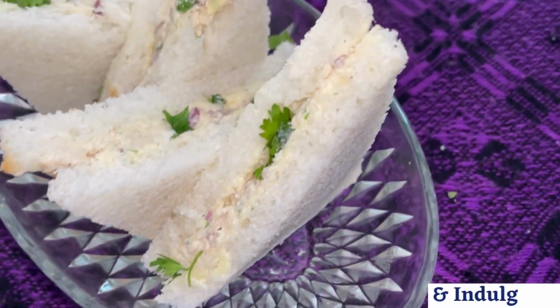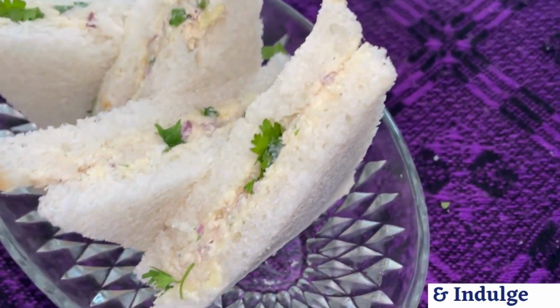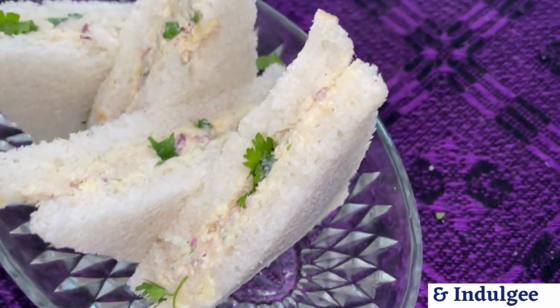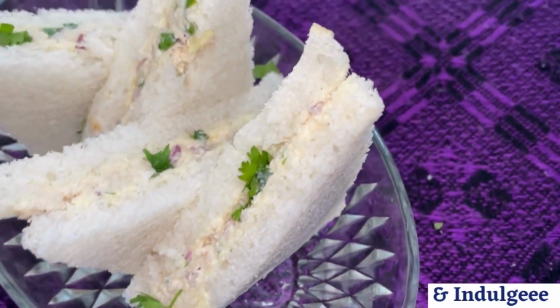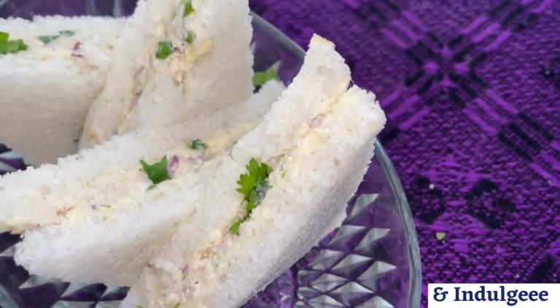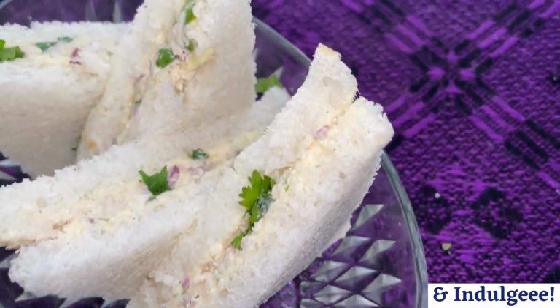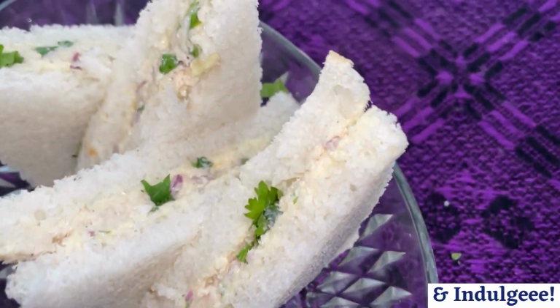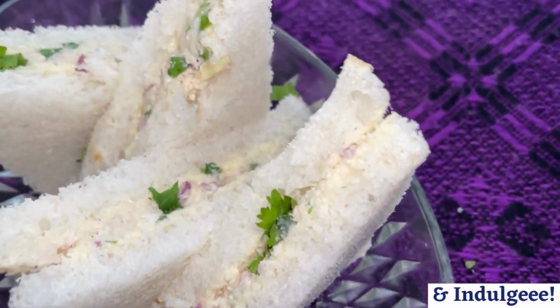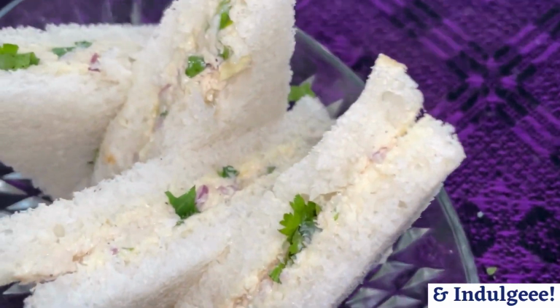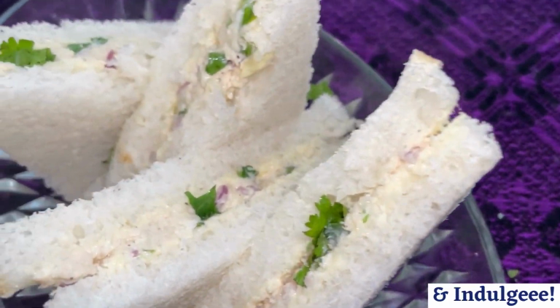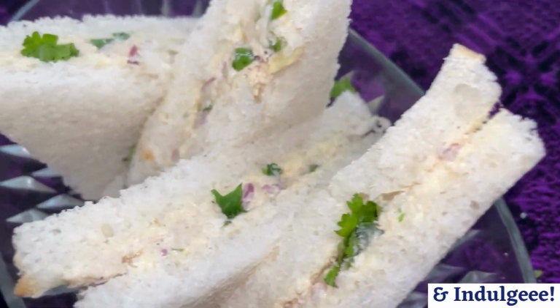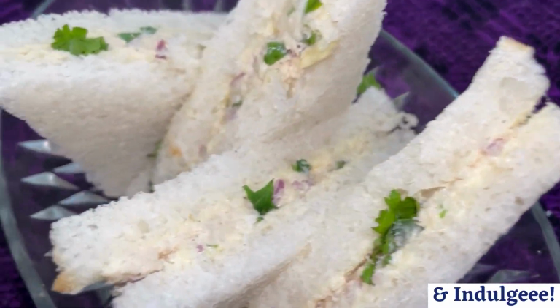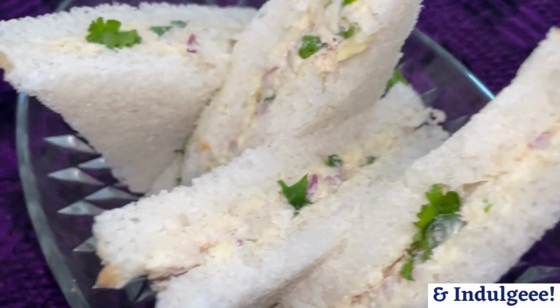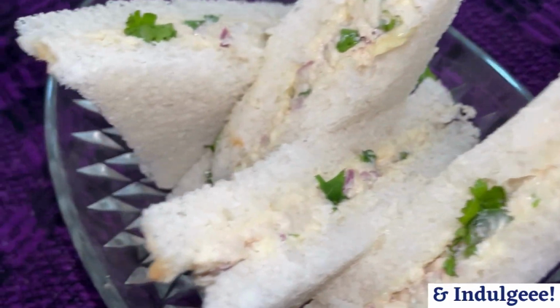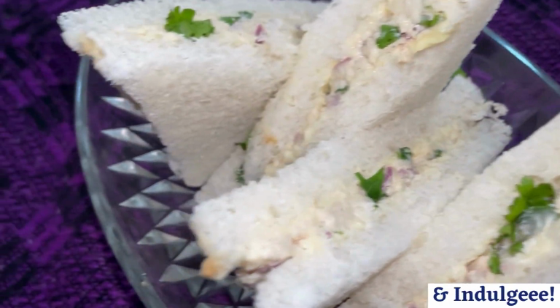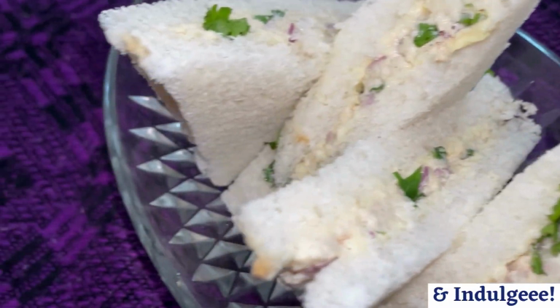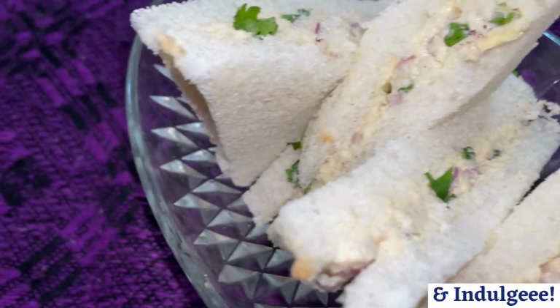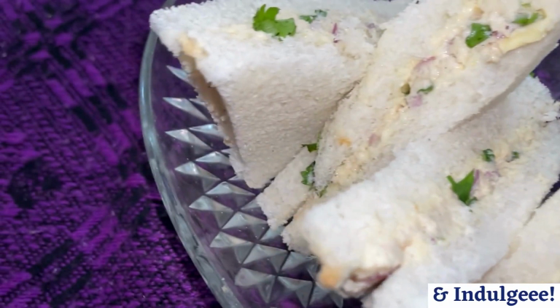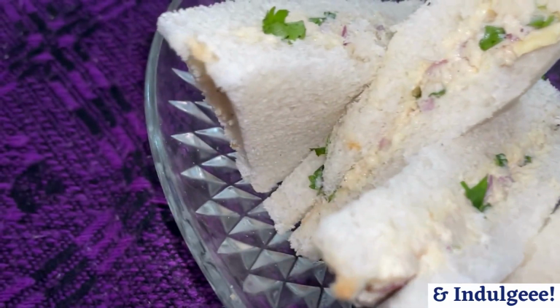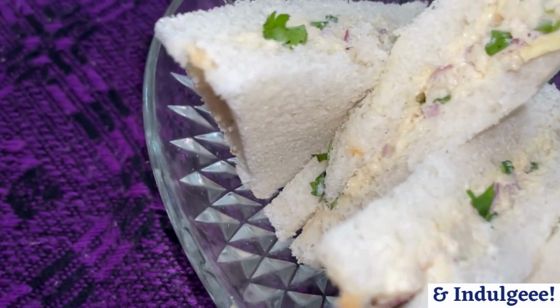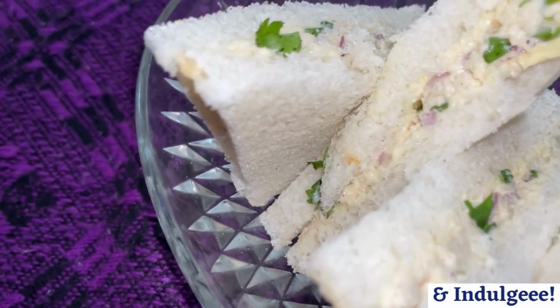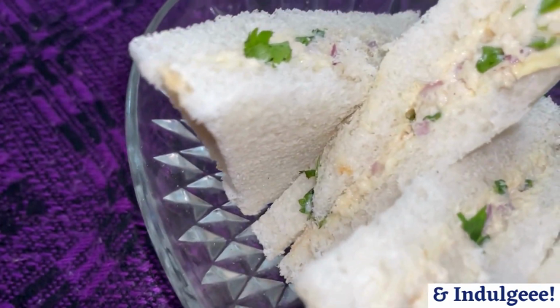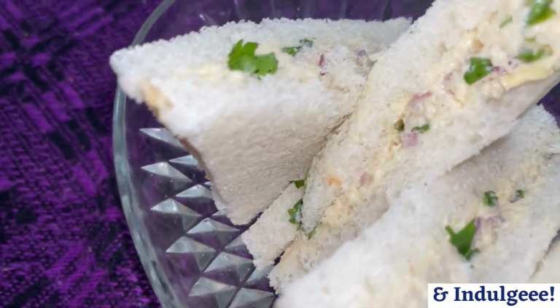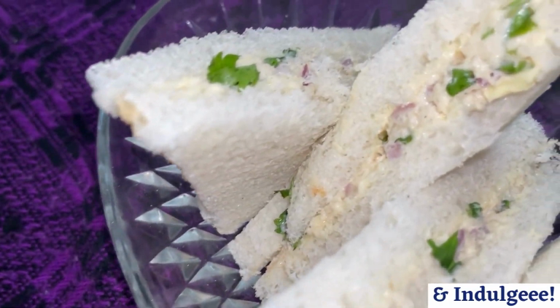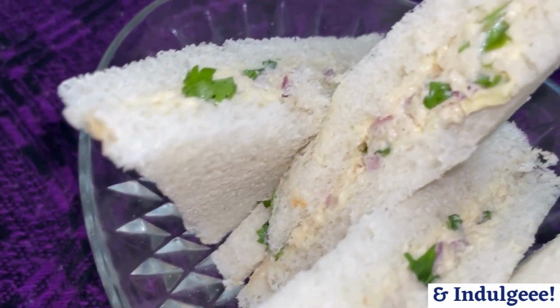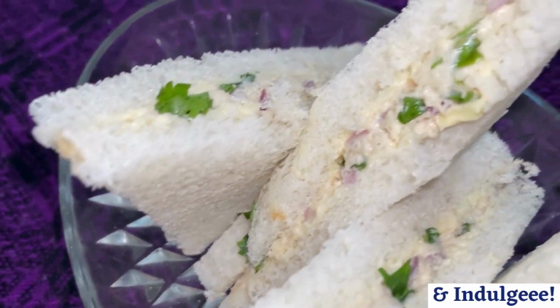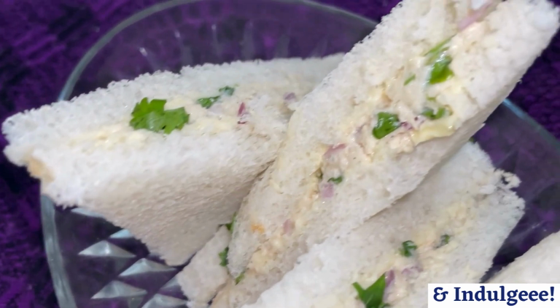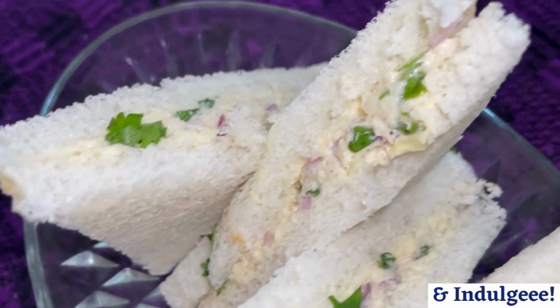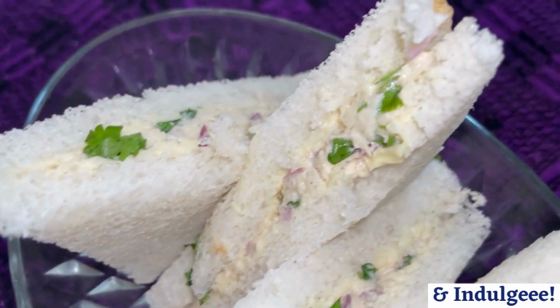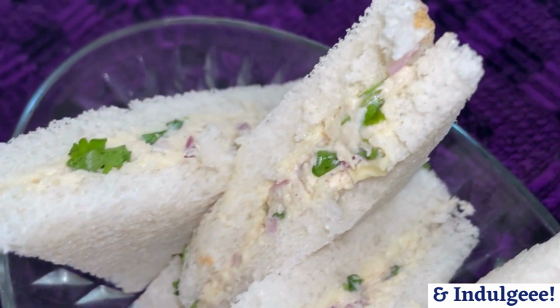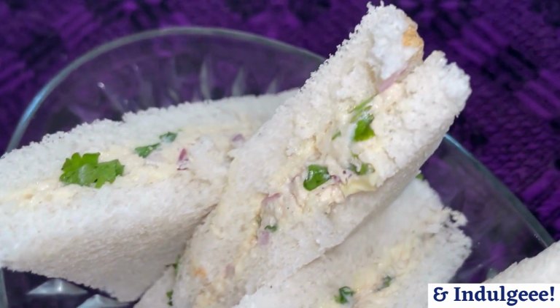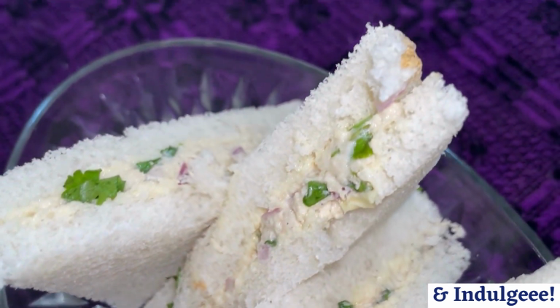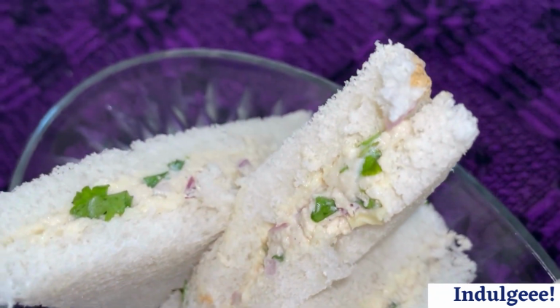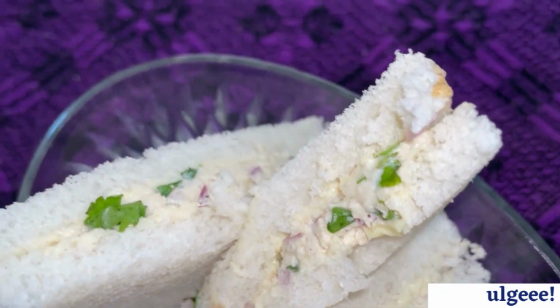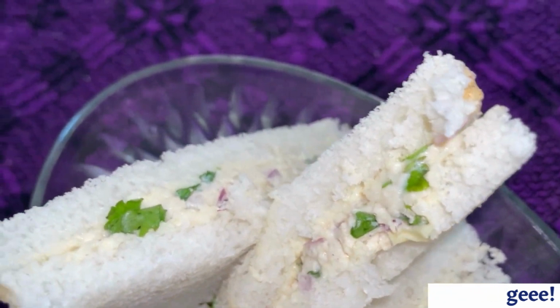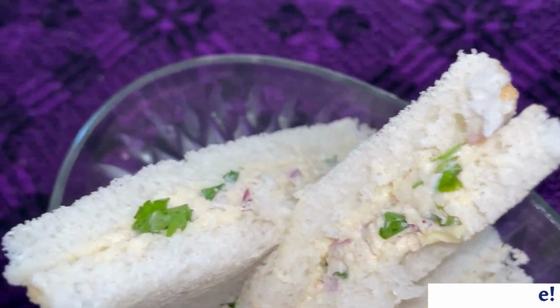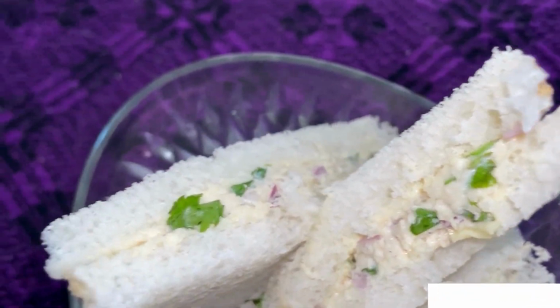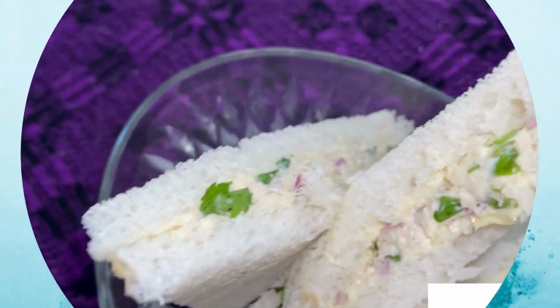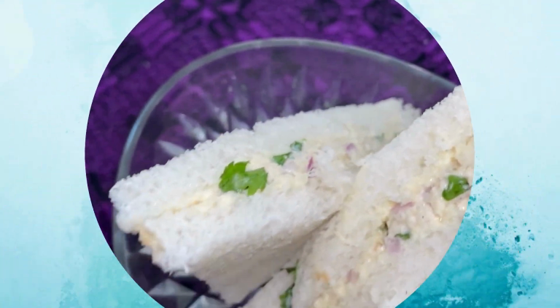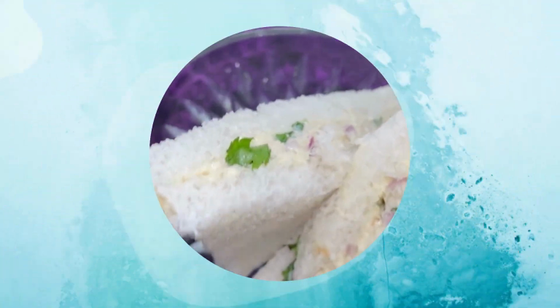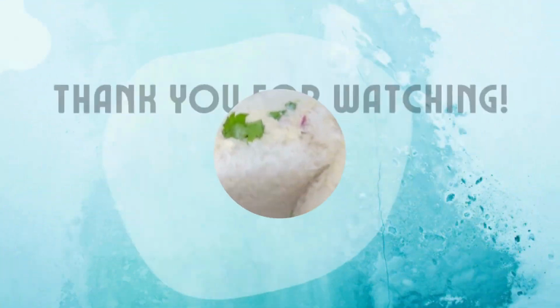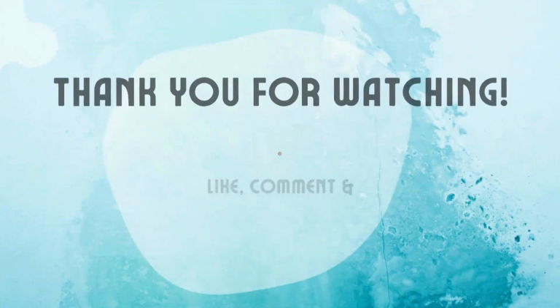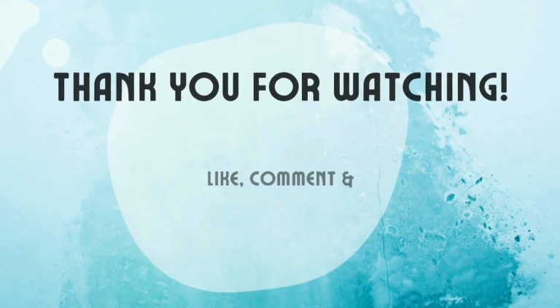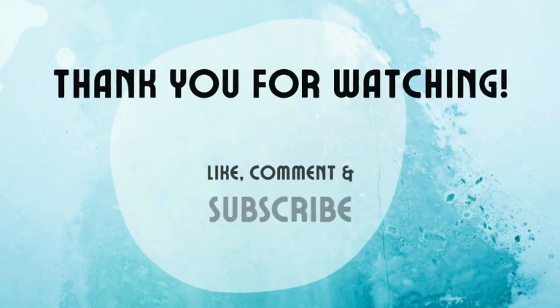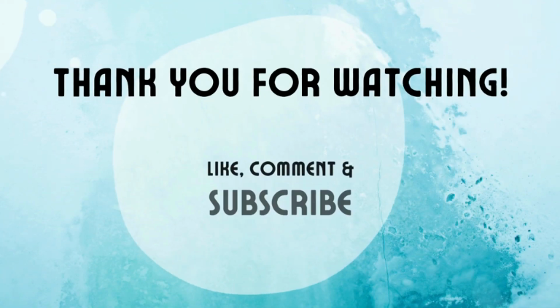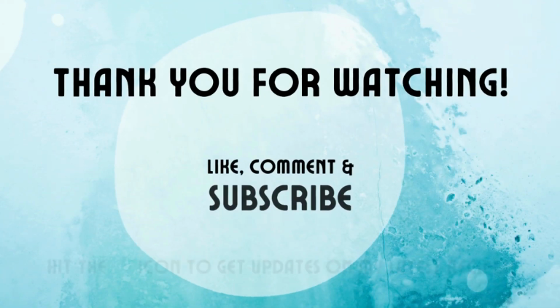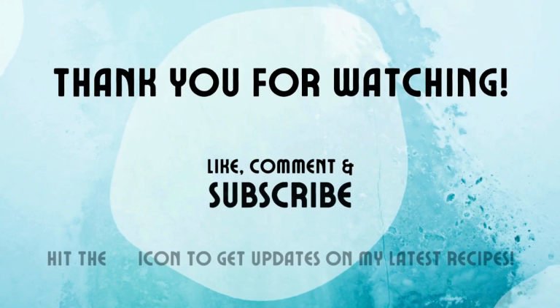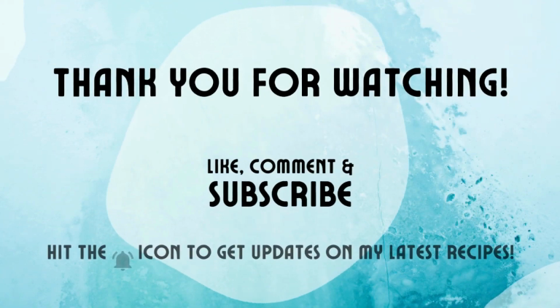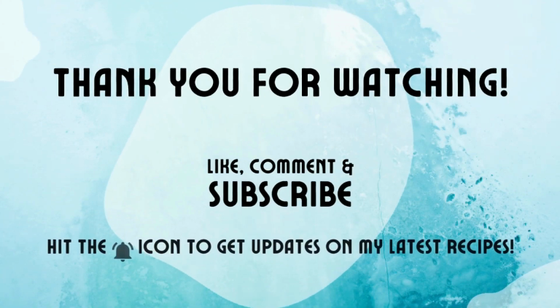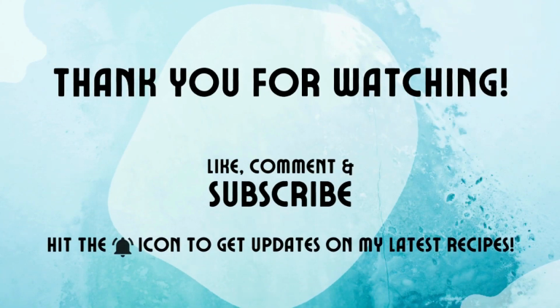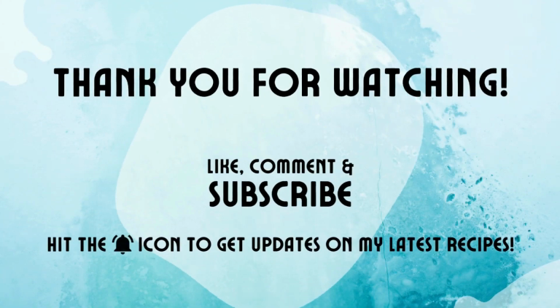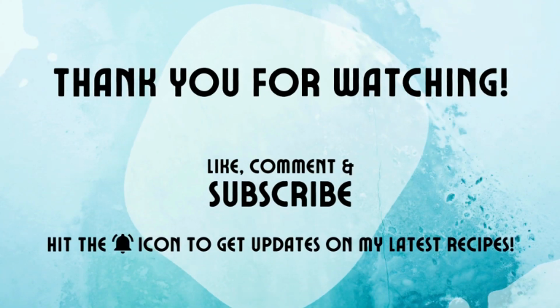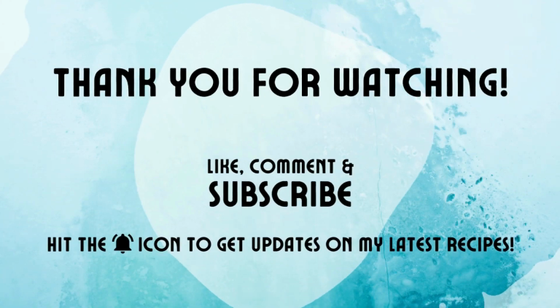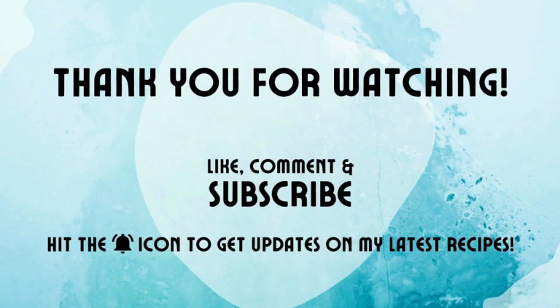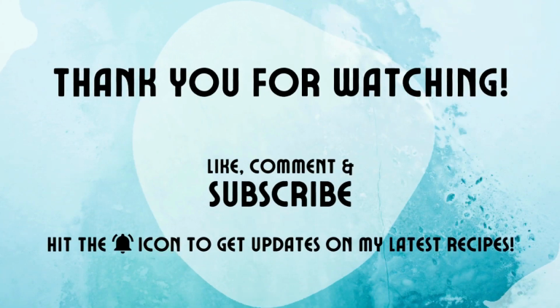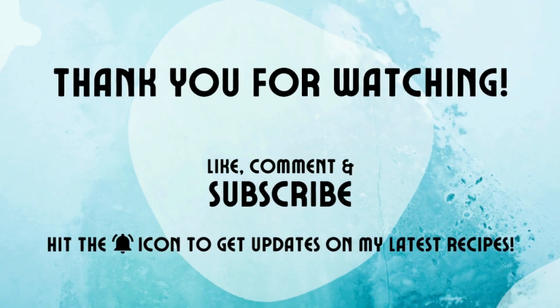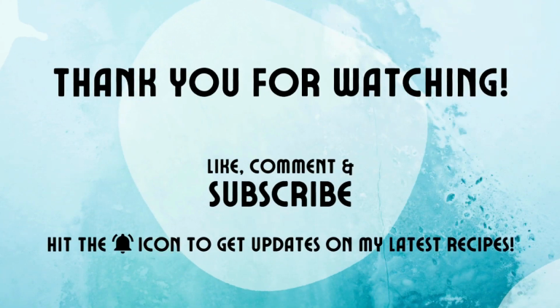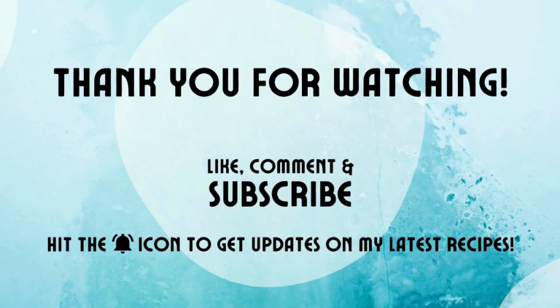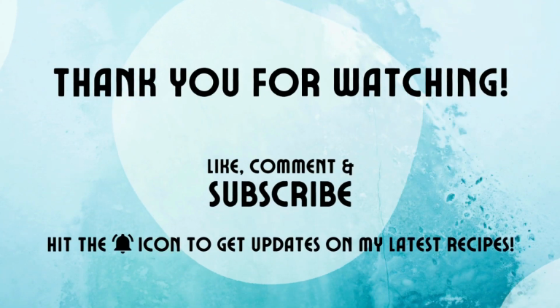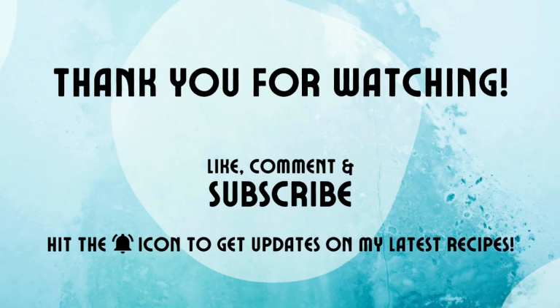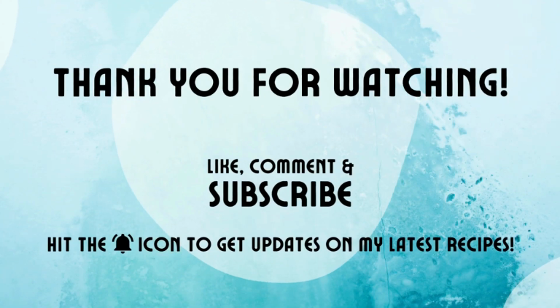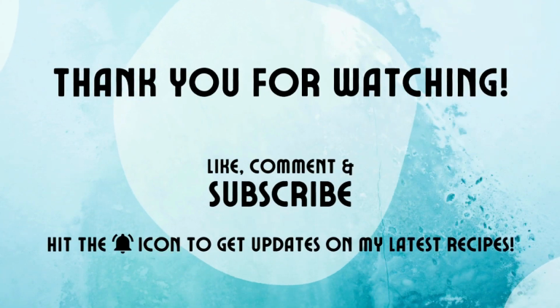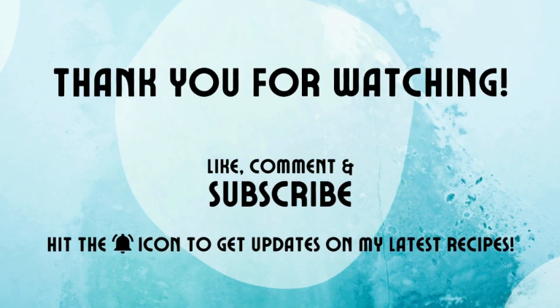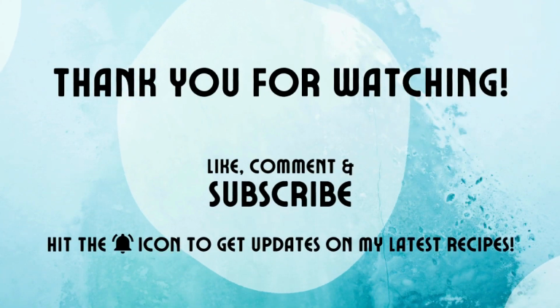If you like this recipe, please do not forget to like, share, and subscribe to my channel for more videos. Thank you for watching!